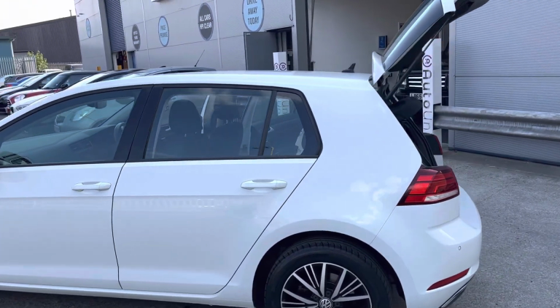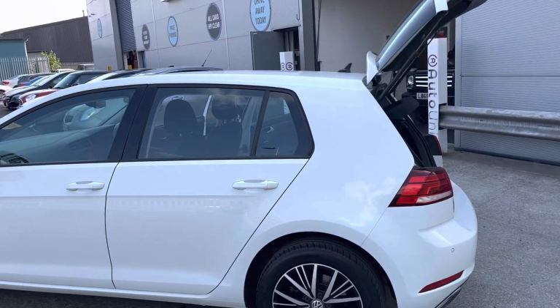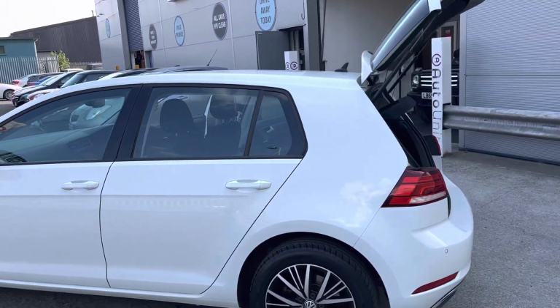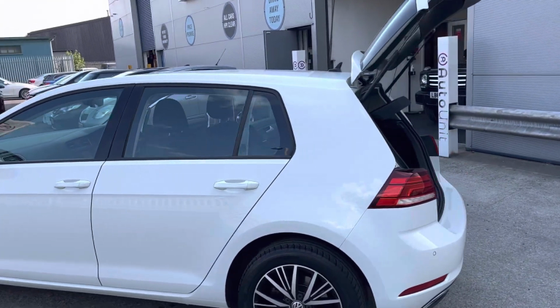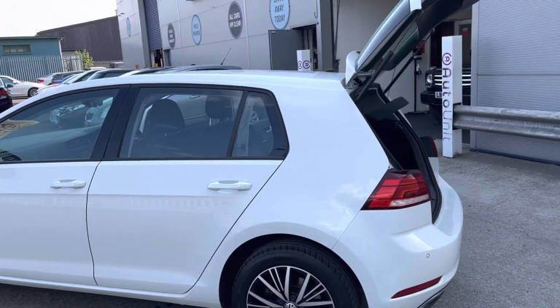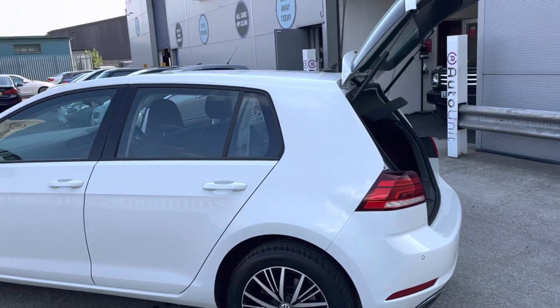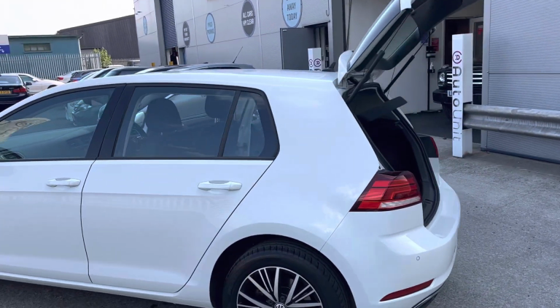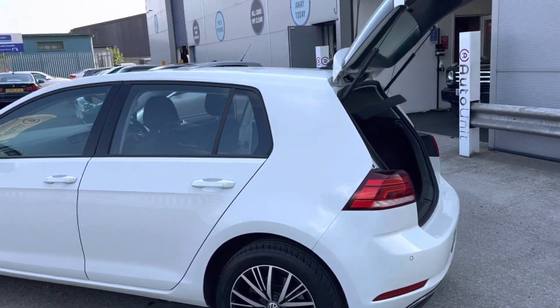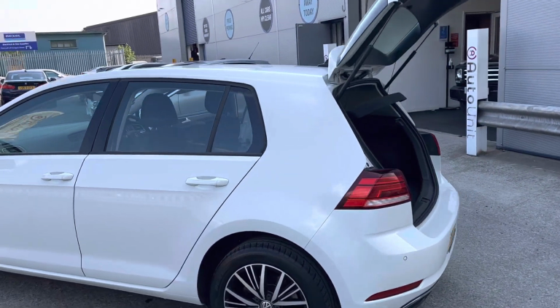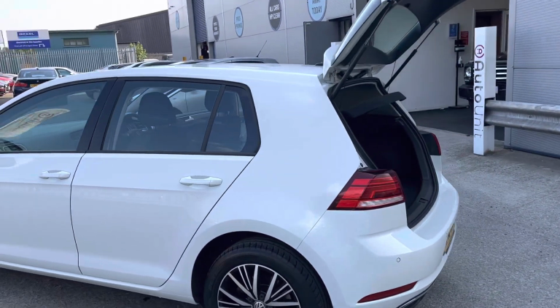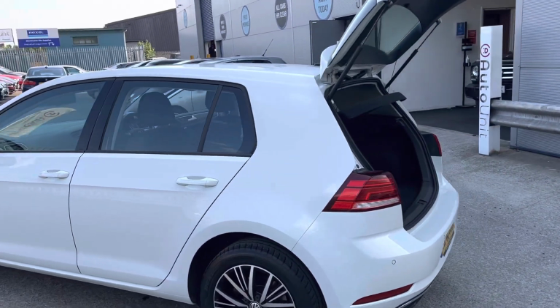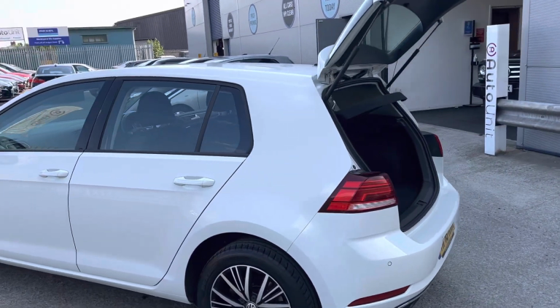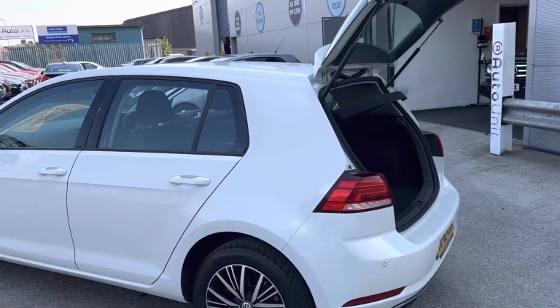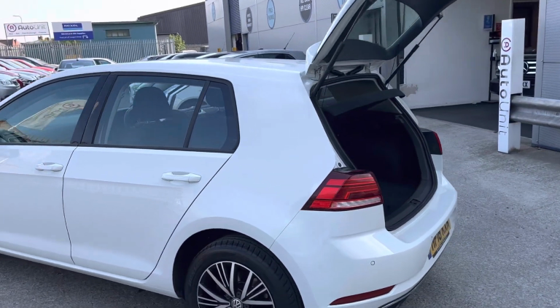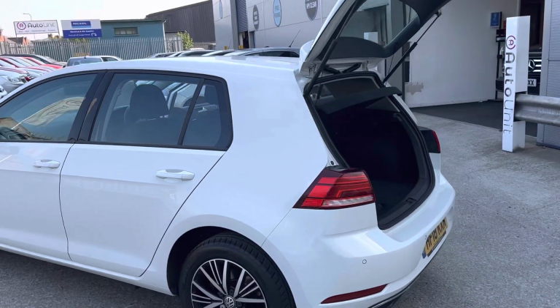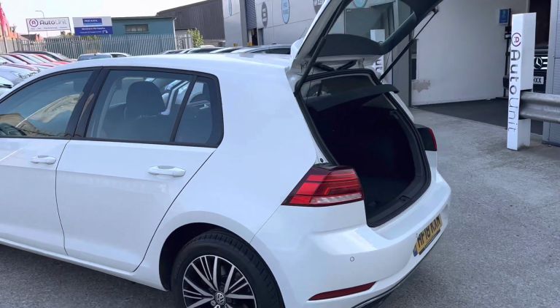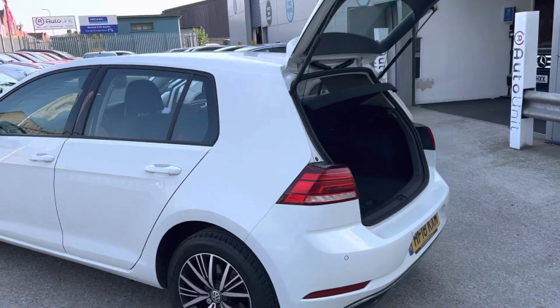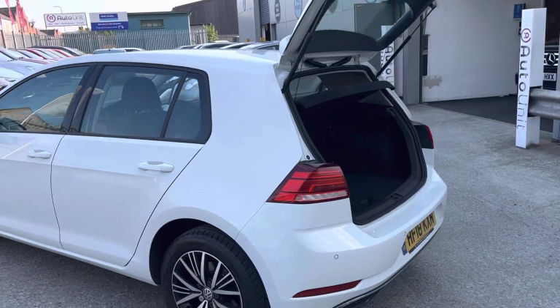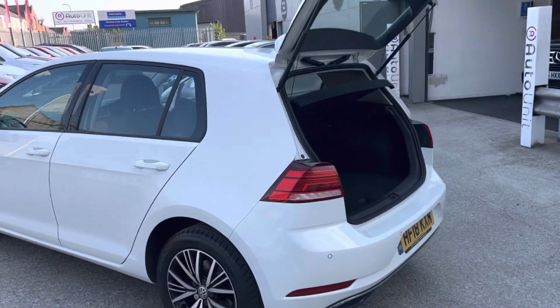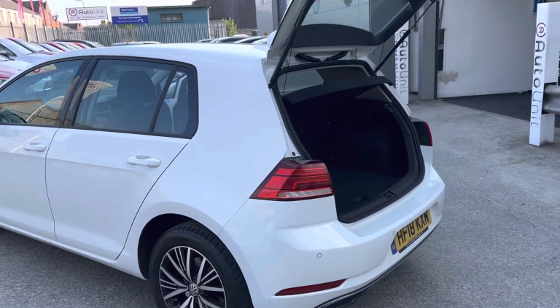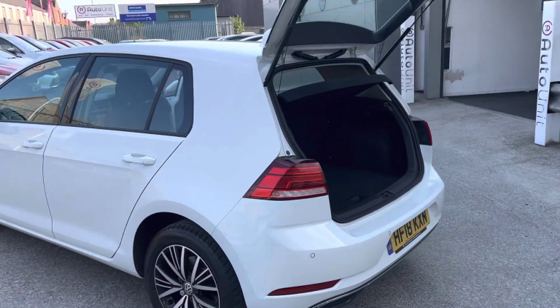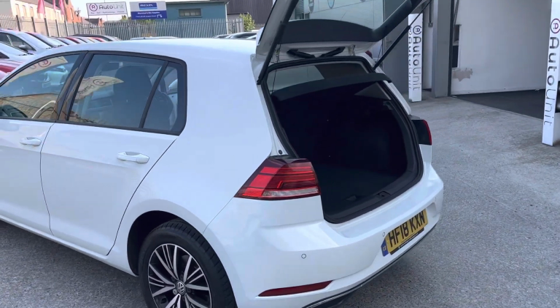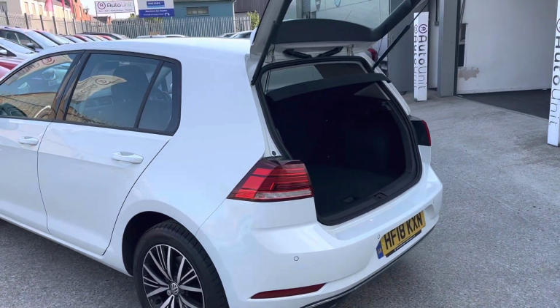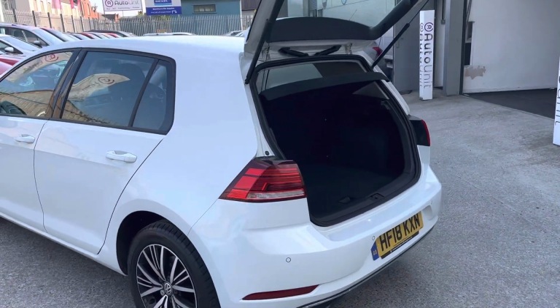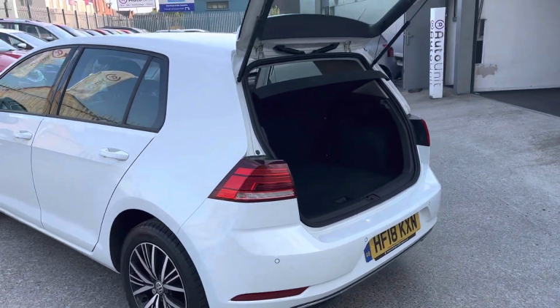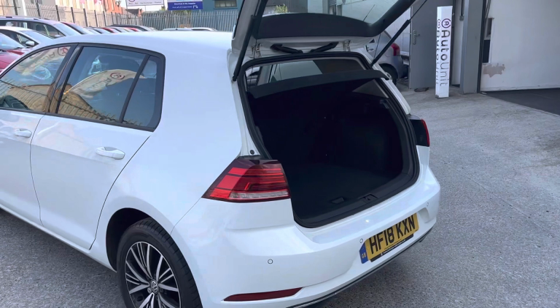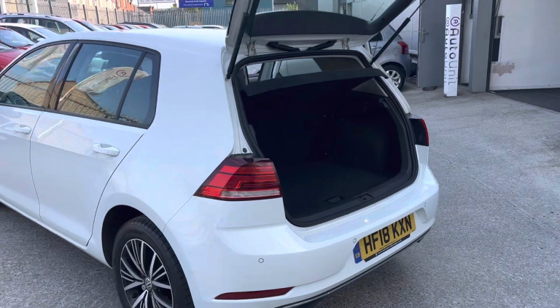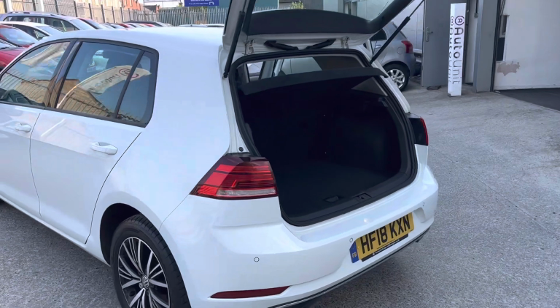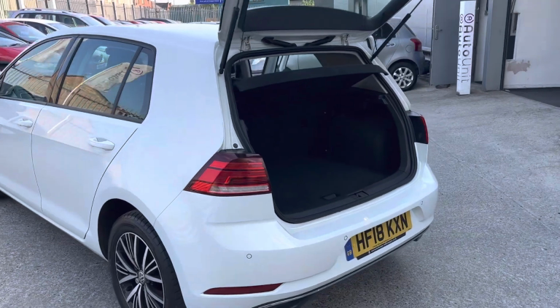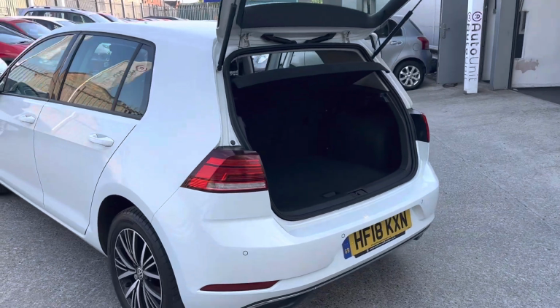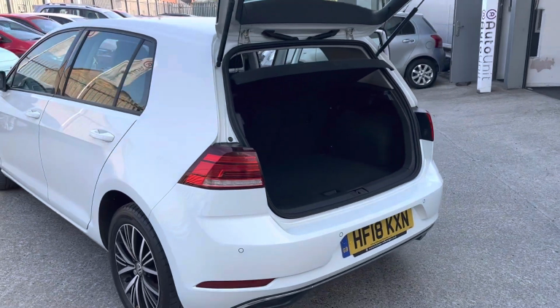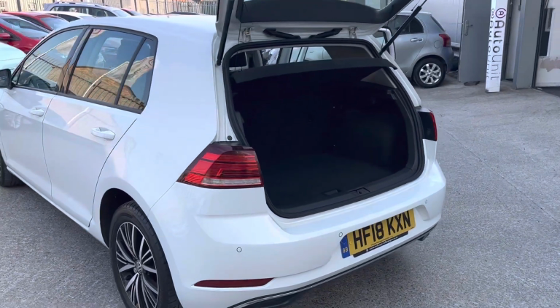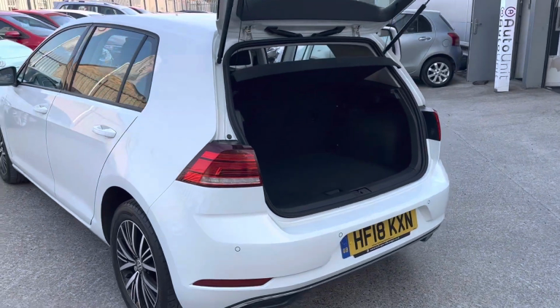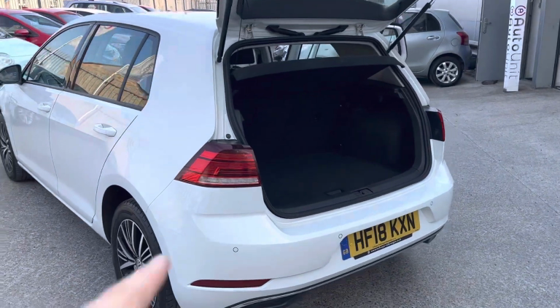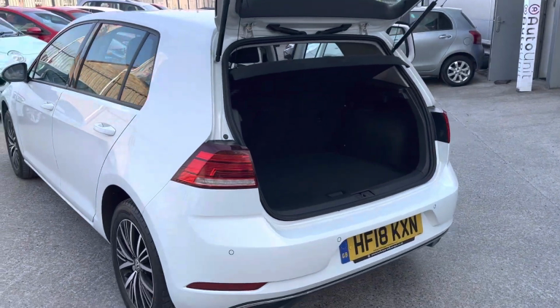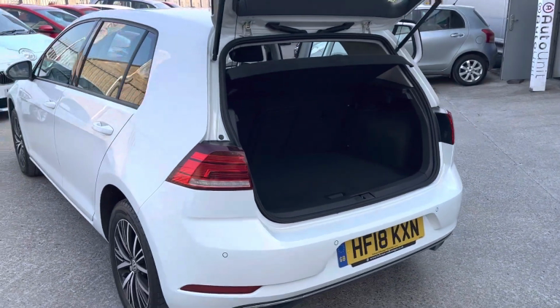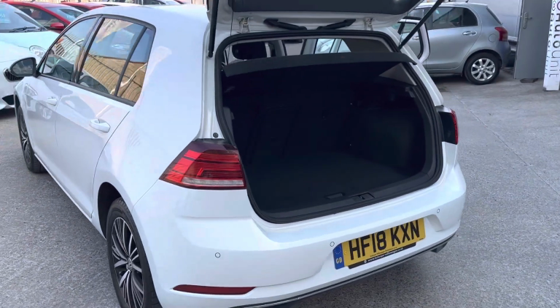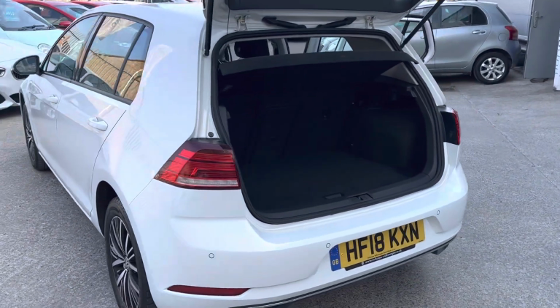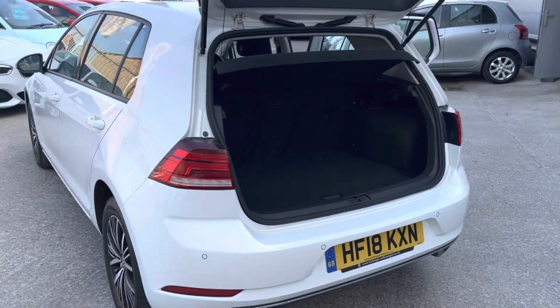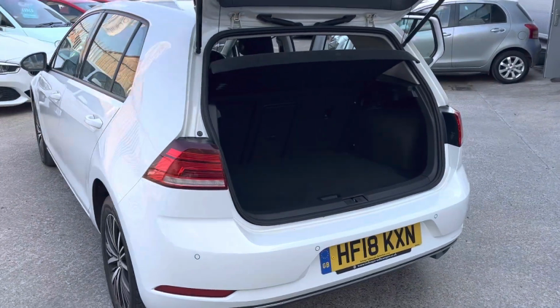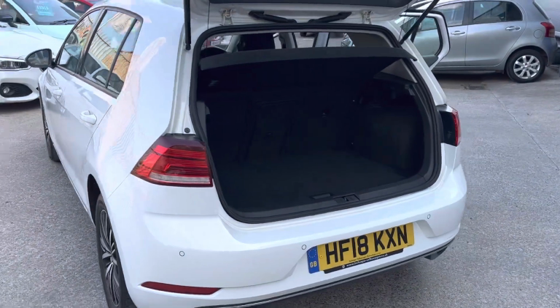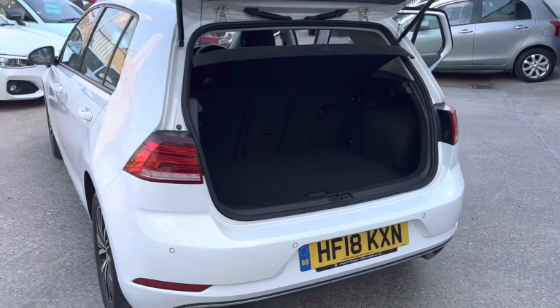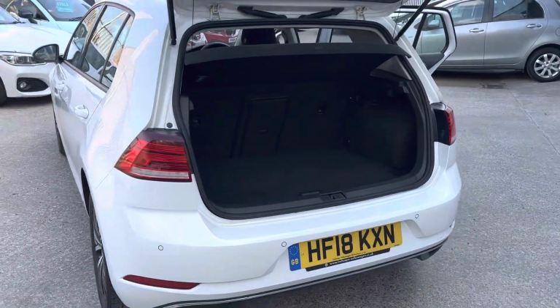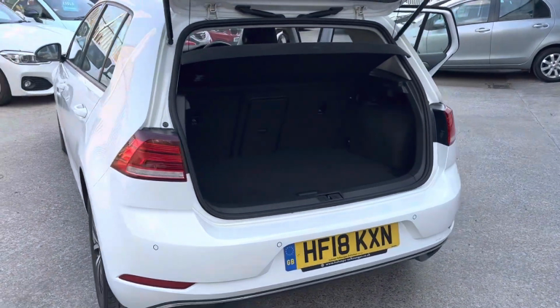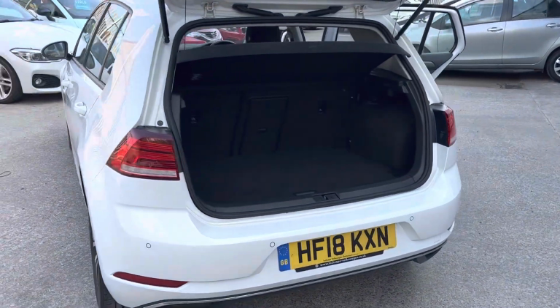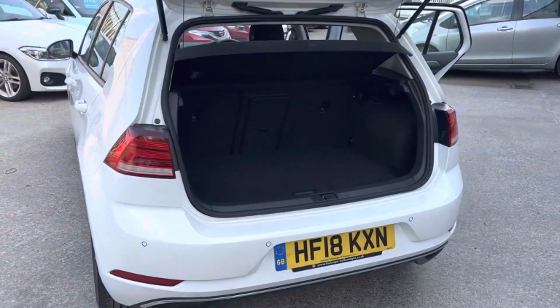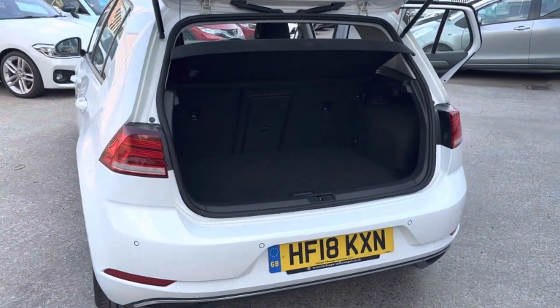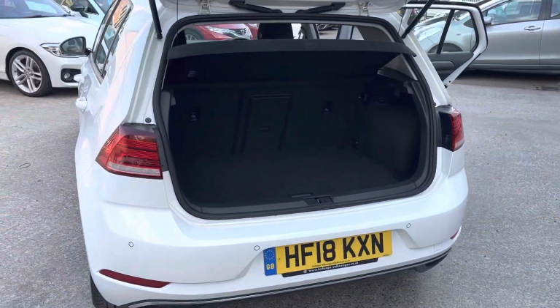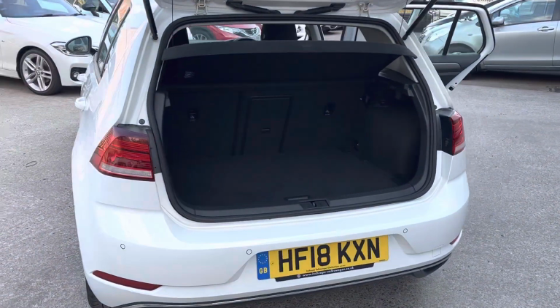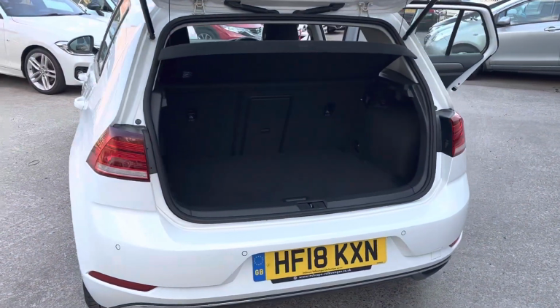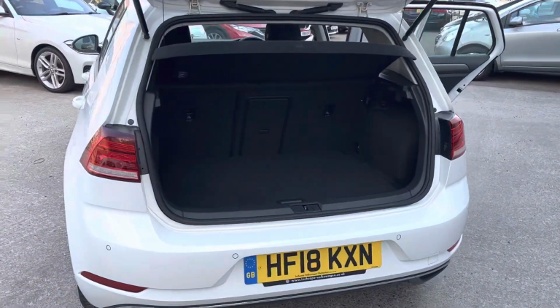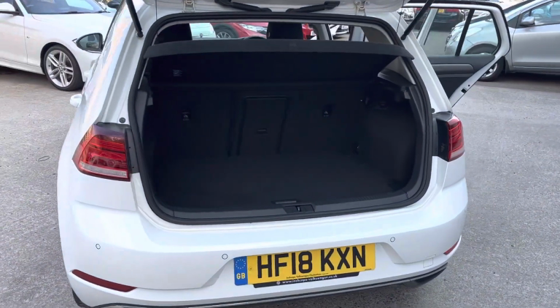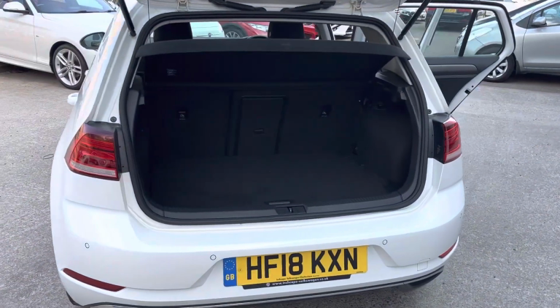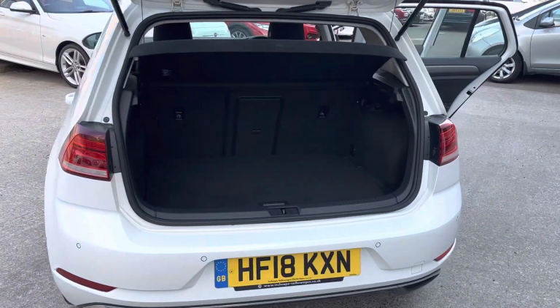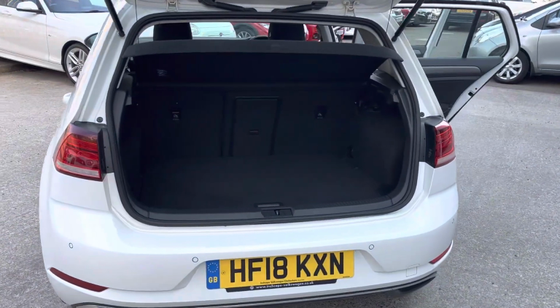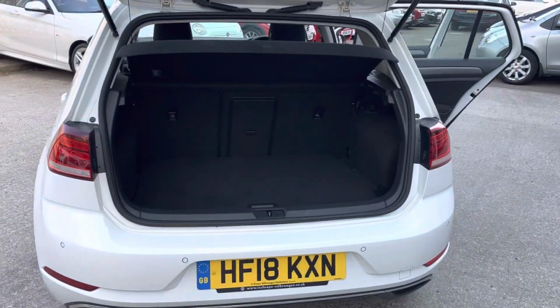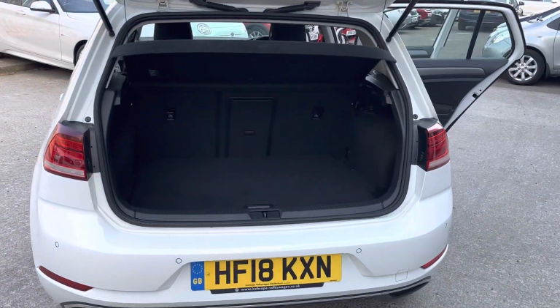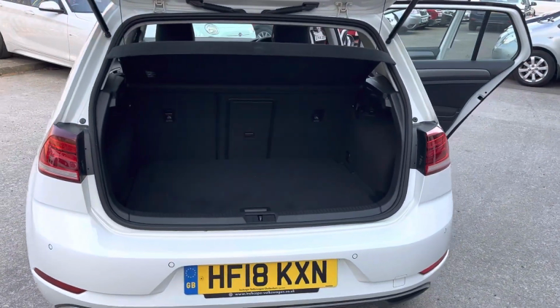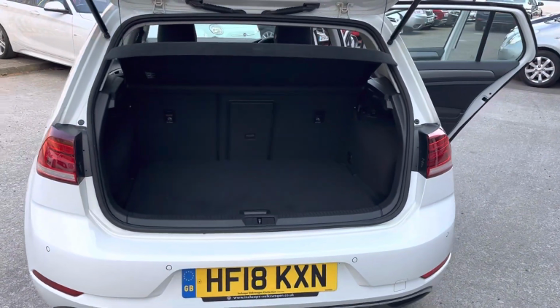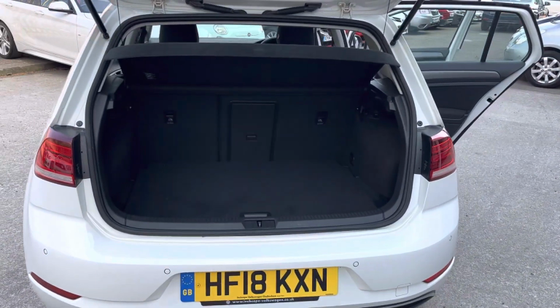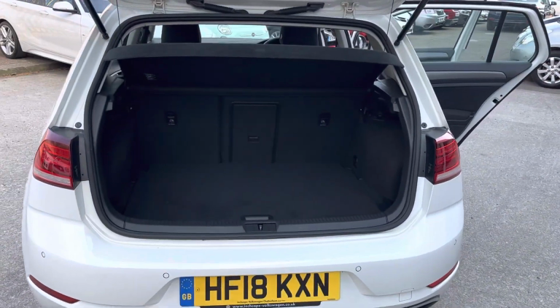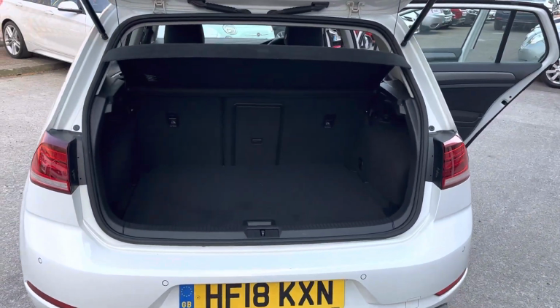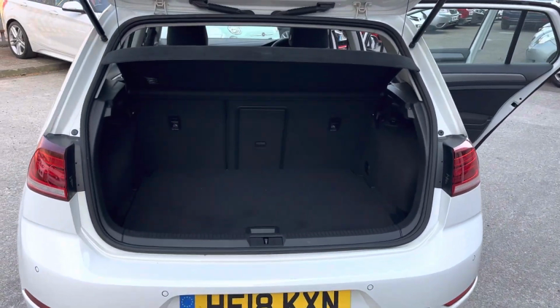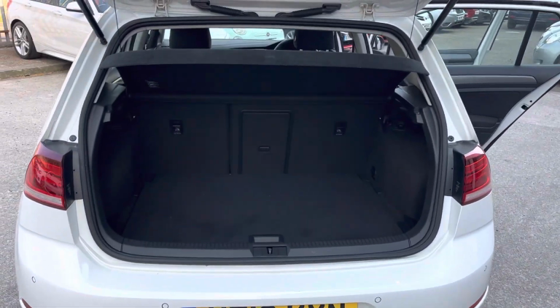Come round to the rear — you can see it is a facelift, Mark 7. We've got slightly different tail lights, and again we've got rear parking sensors.